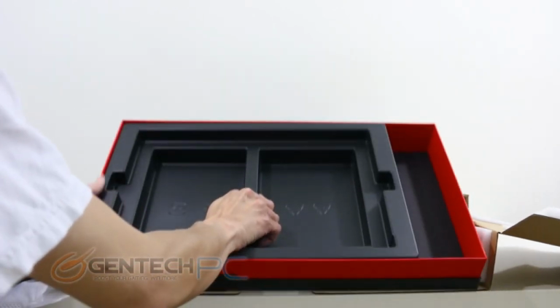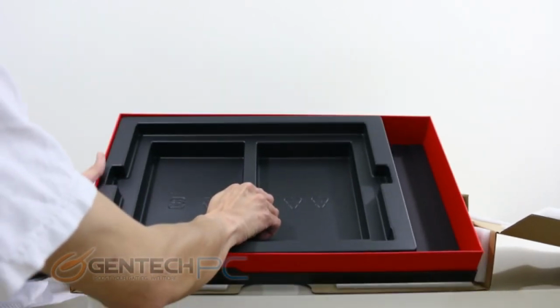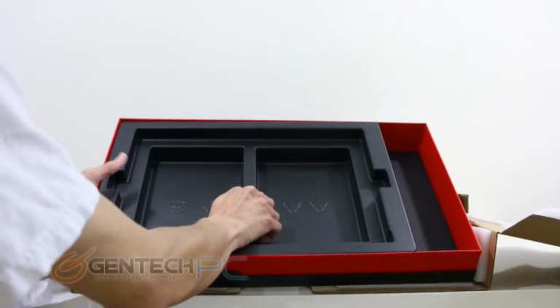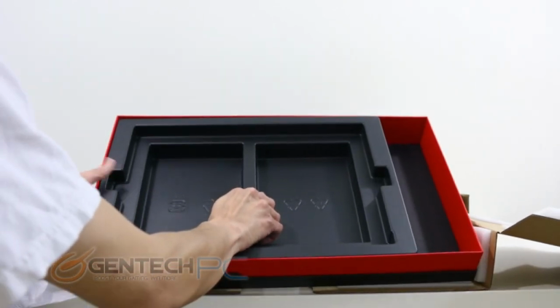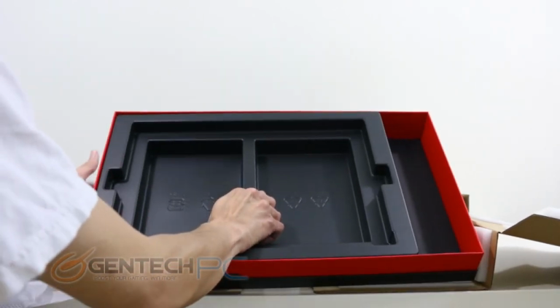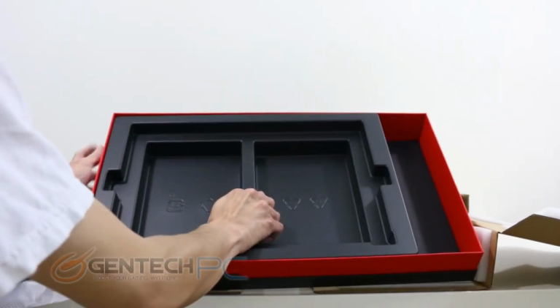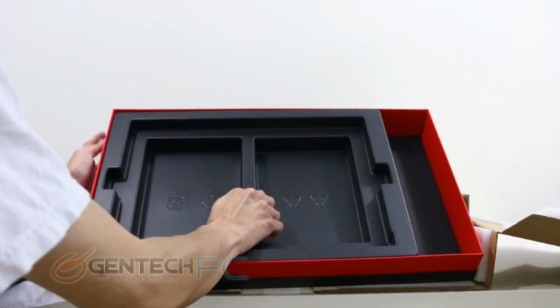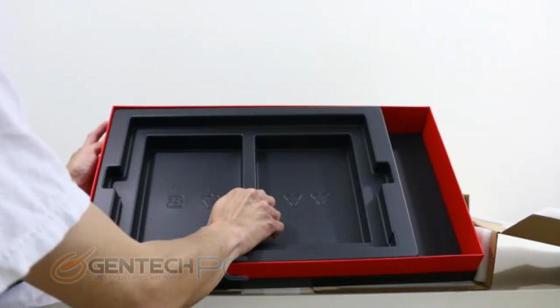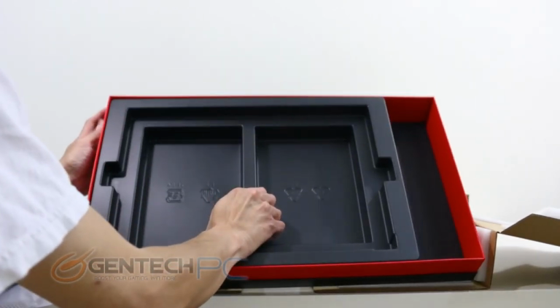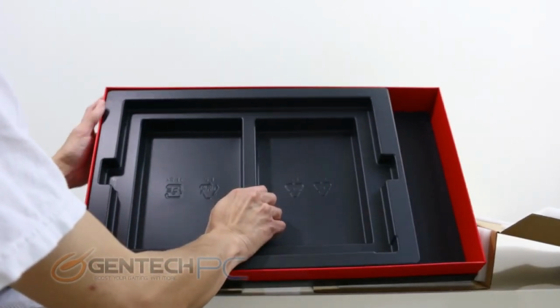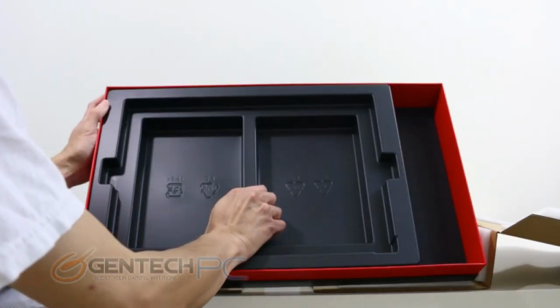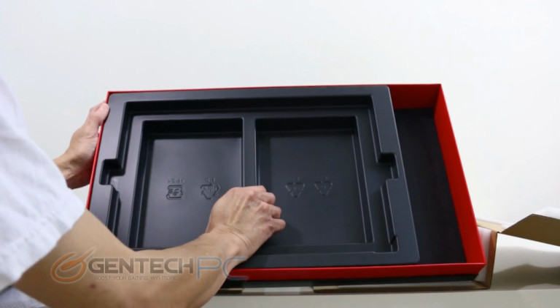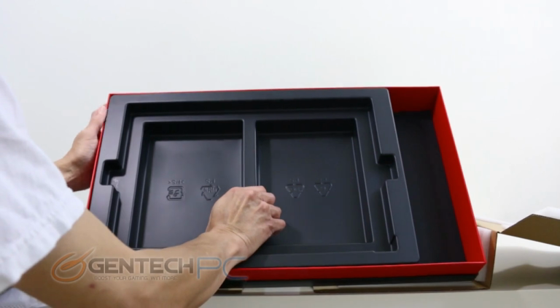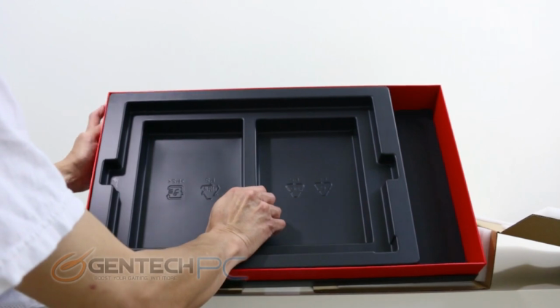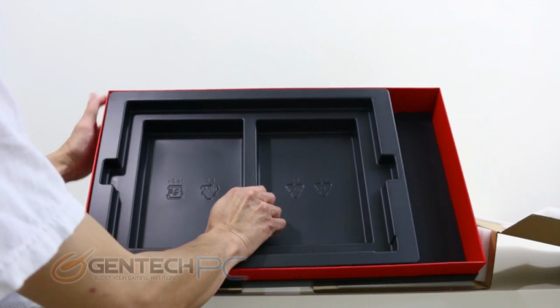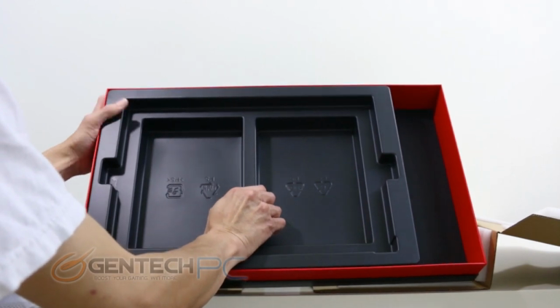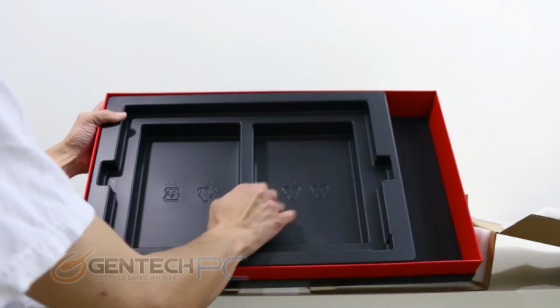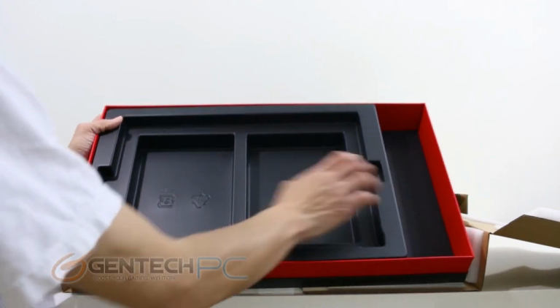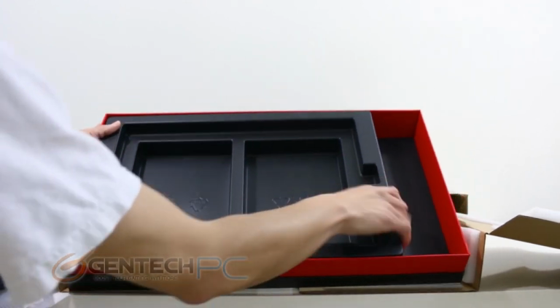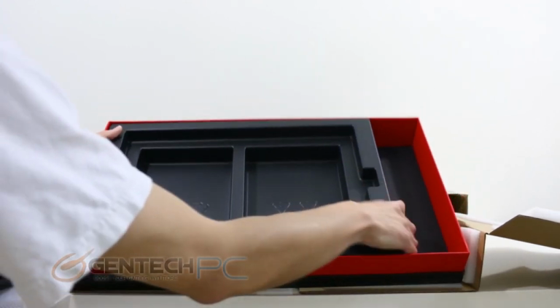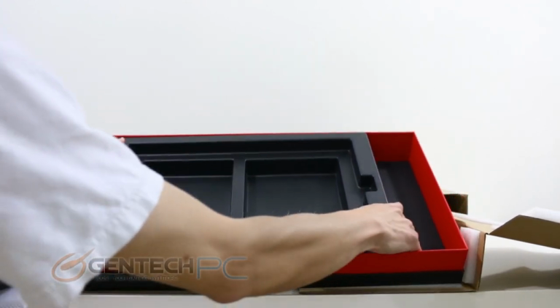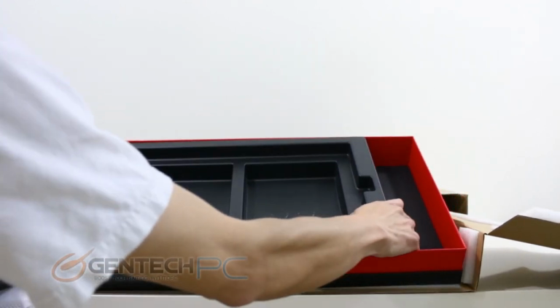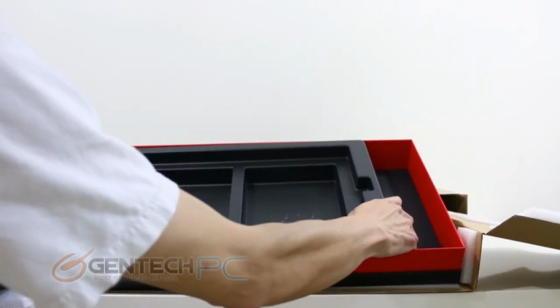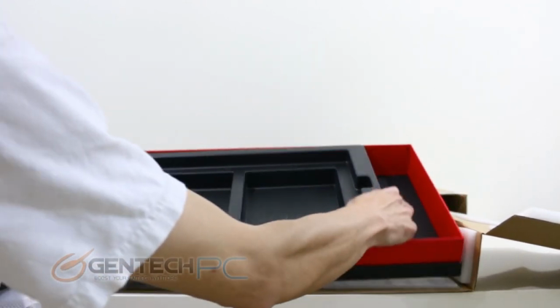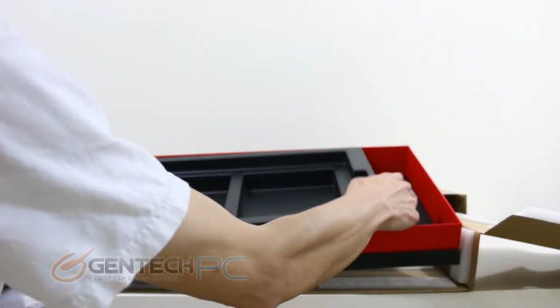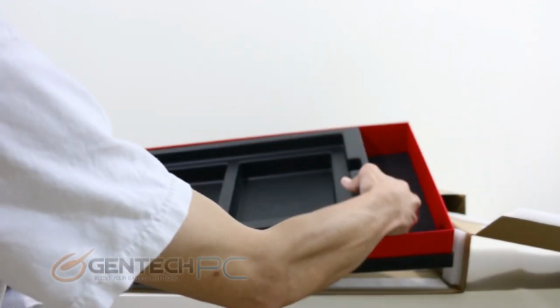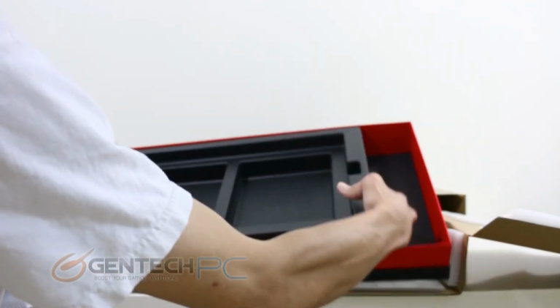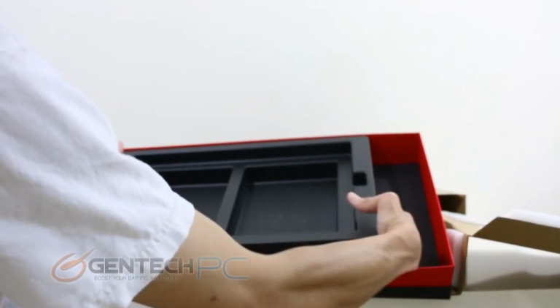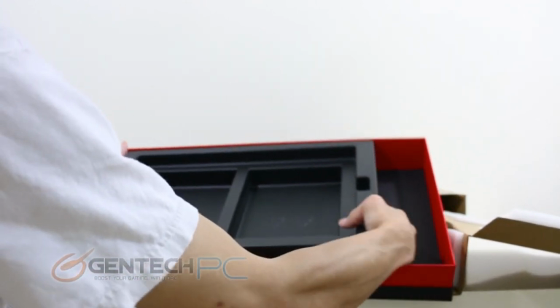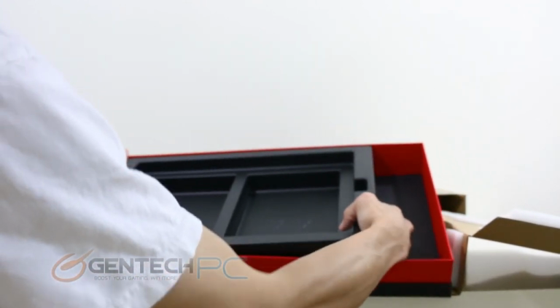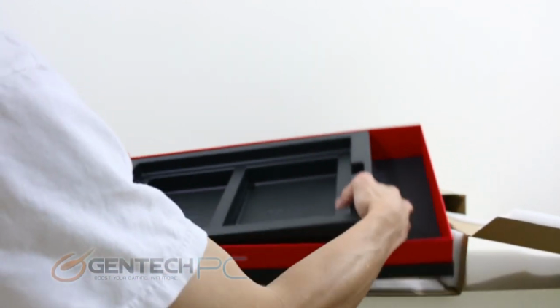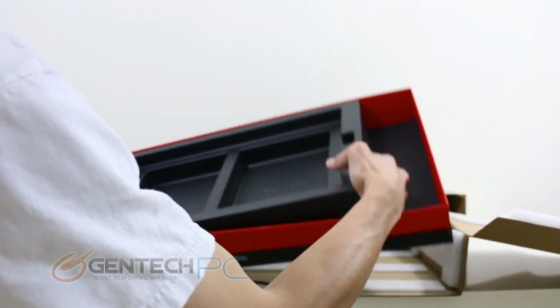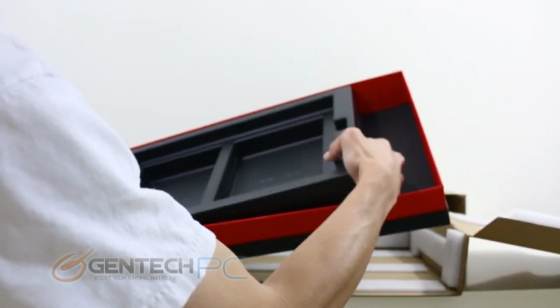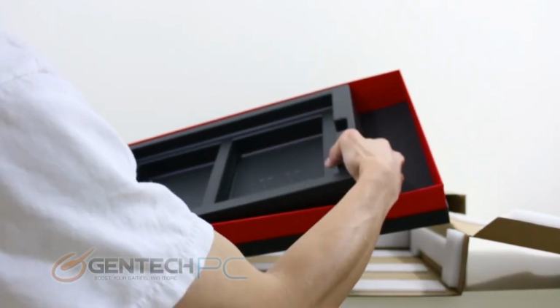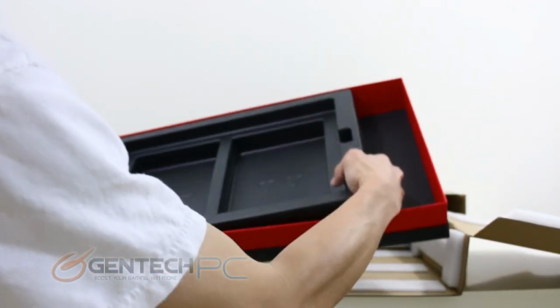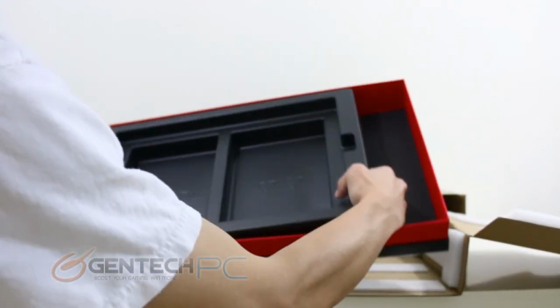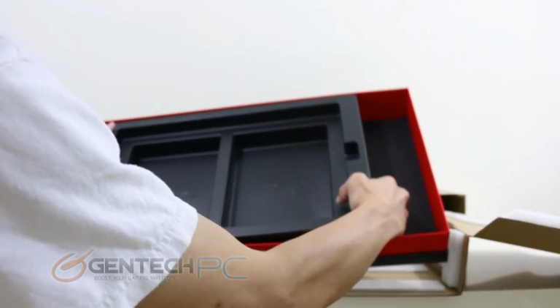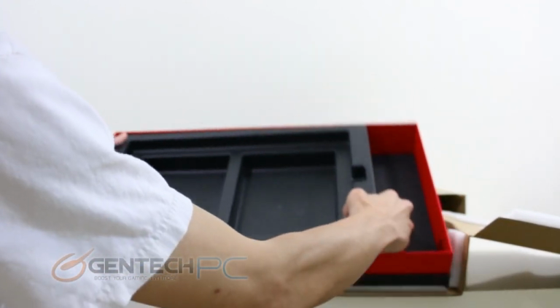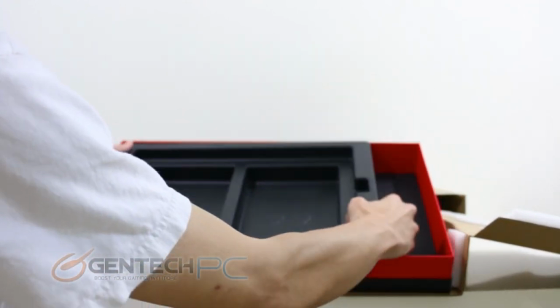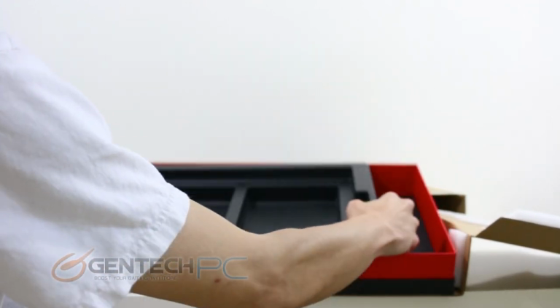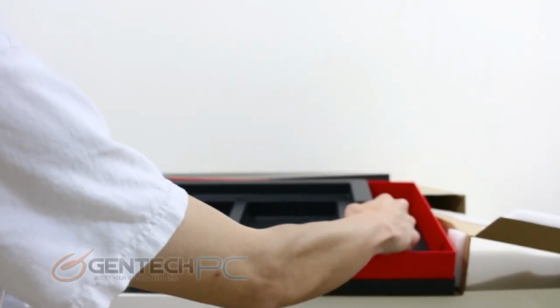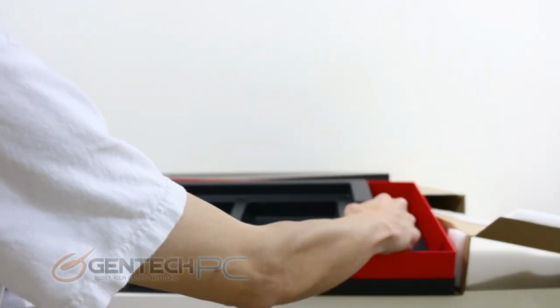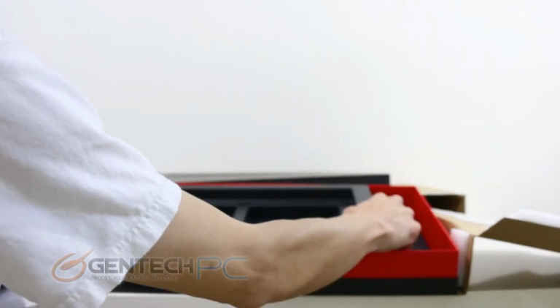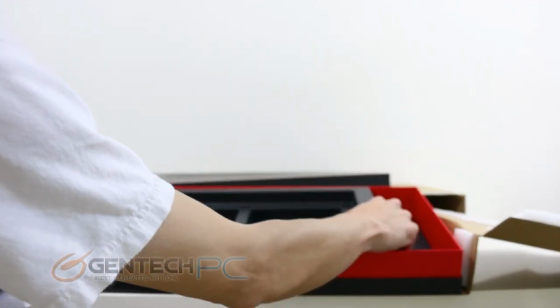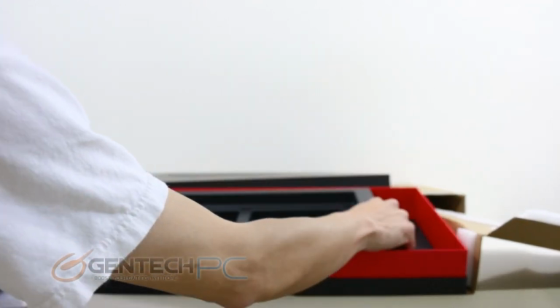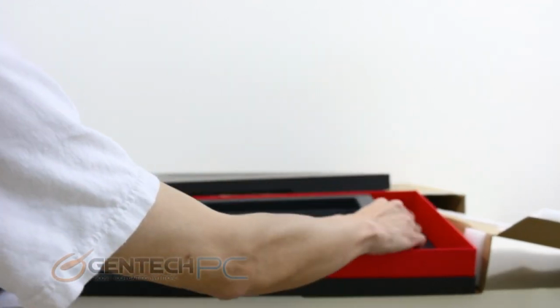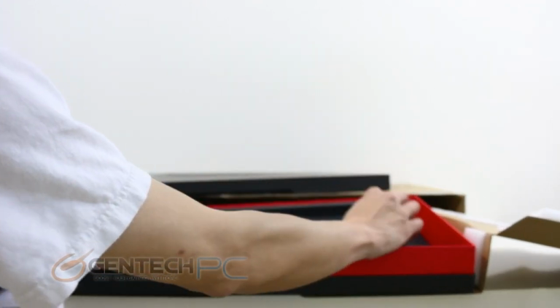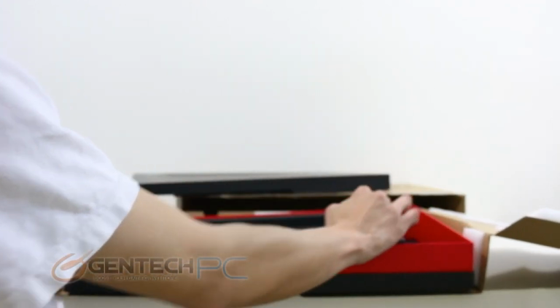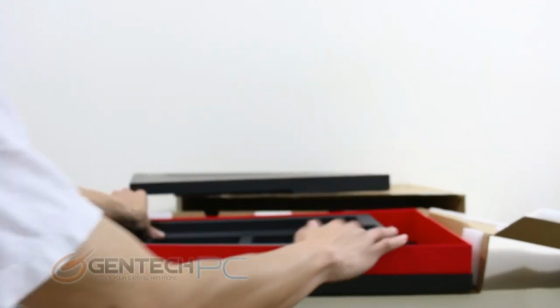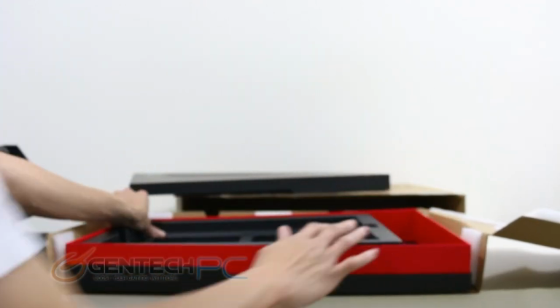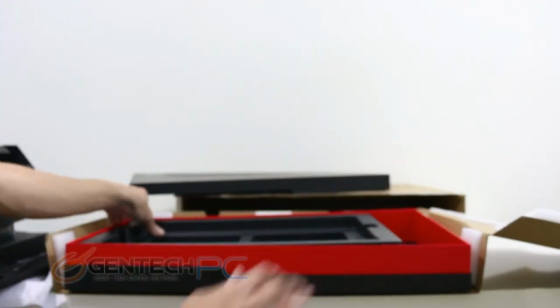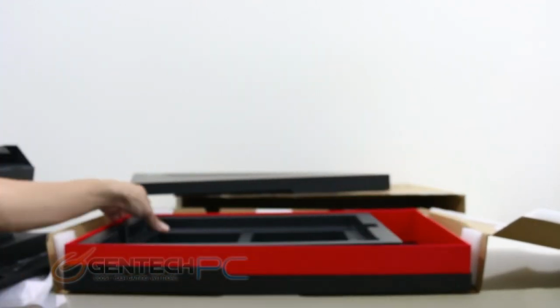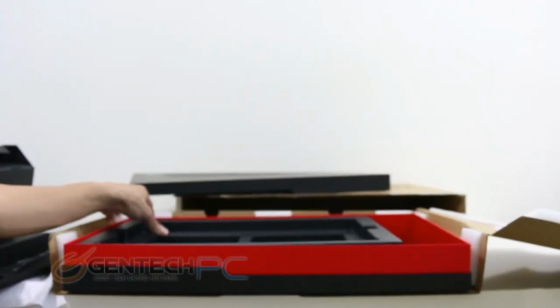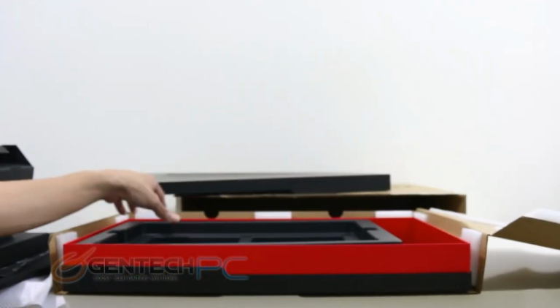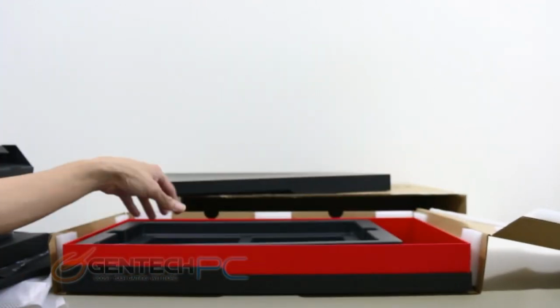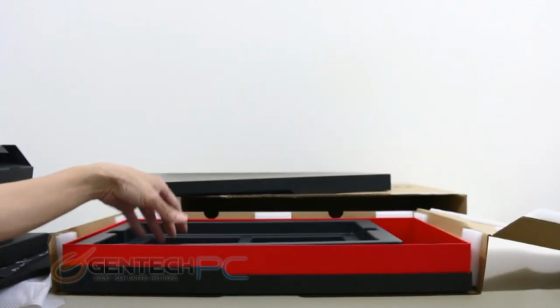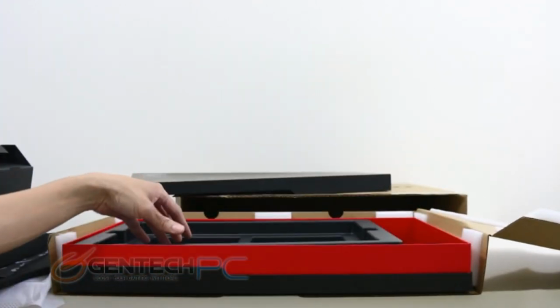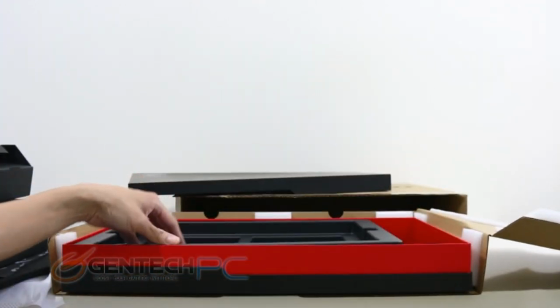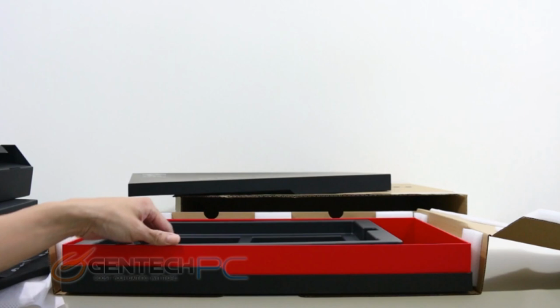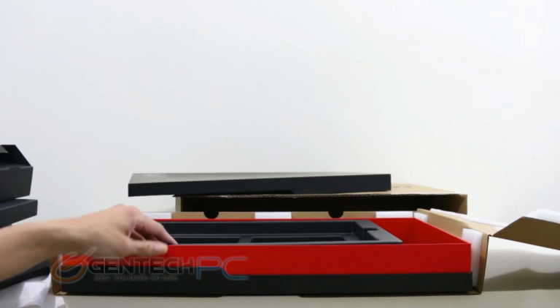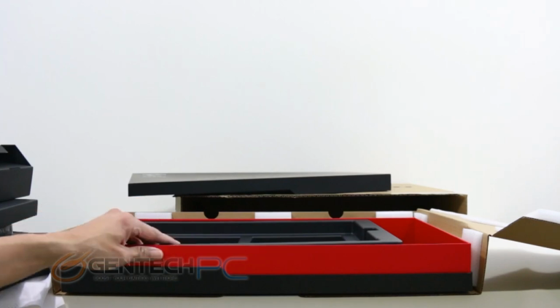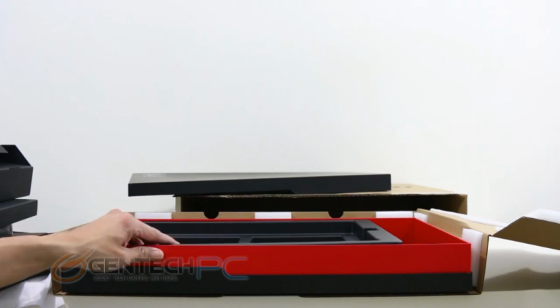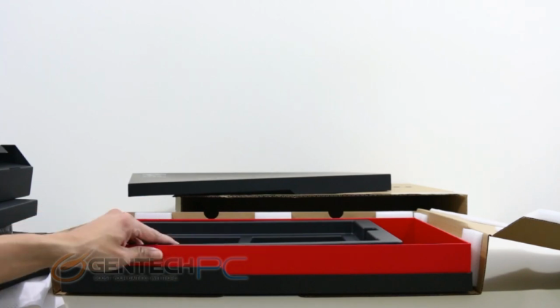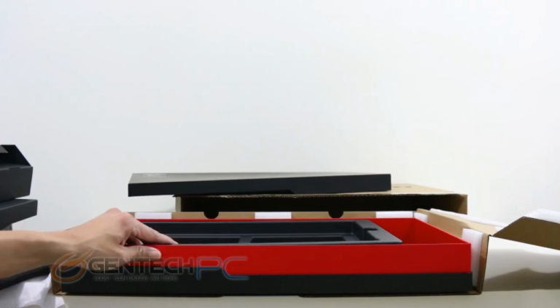And that completes the unboxing portion of the review, so let's move on to take a look at the laptop itself in more detail.